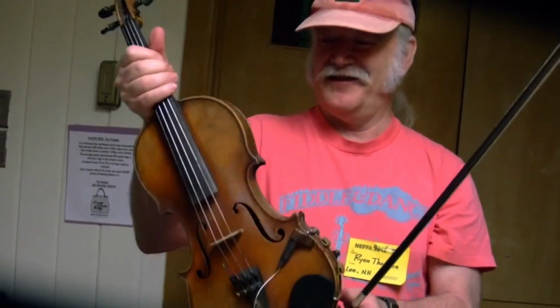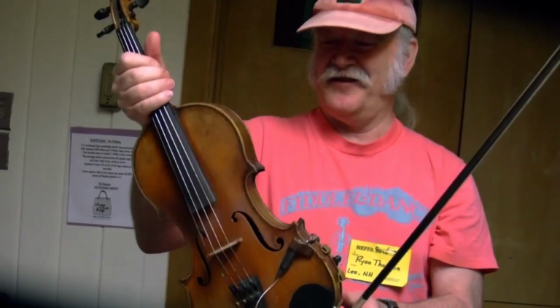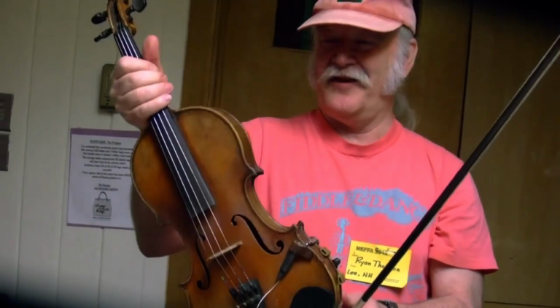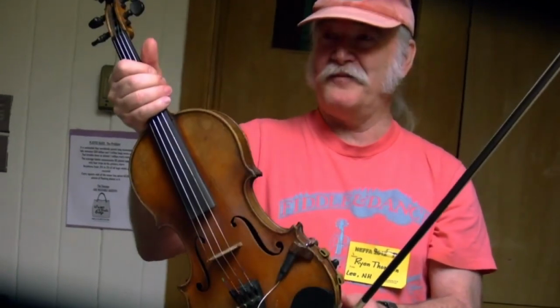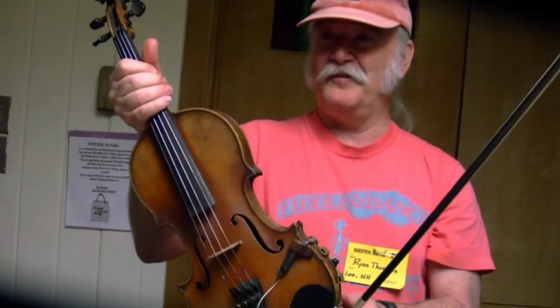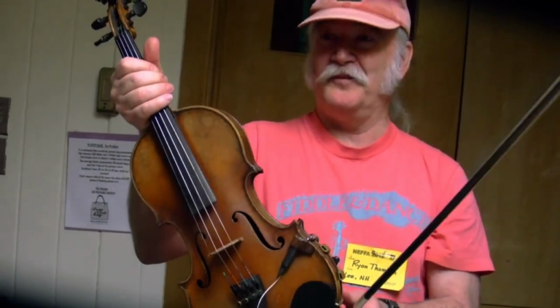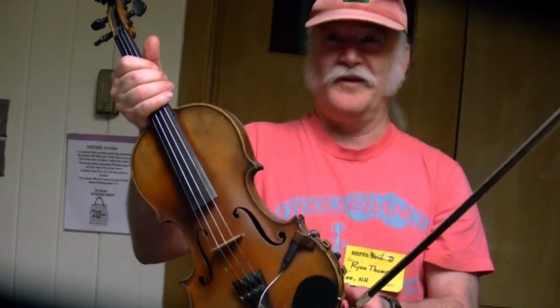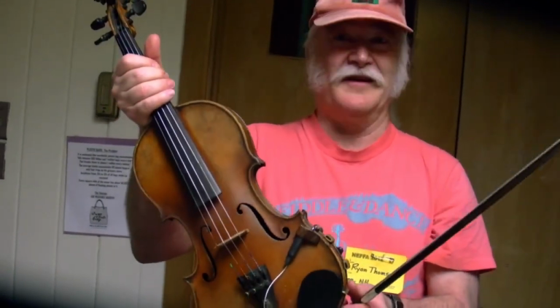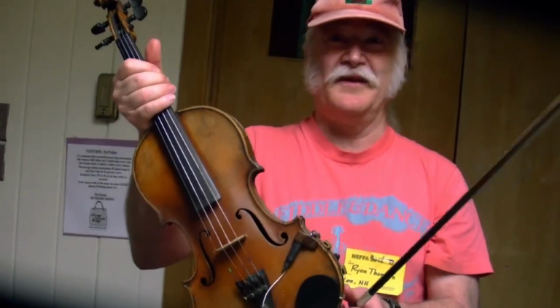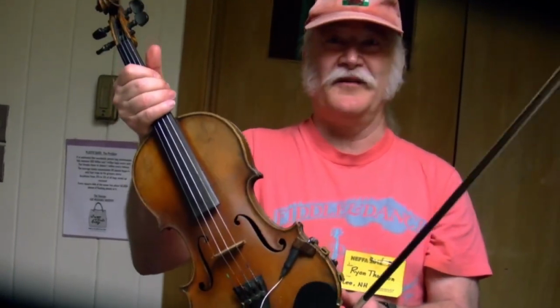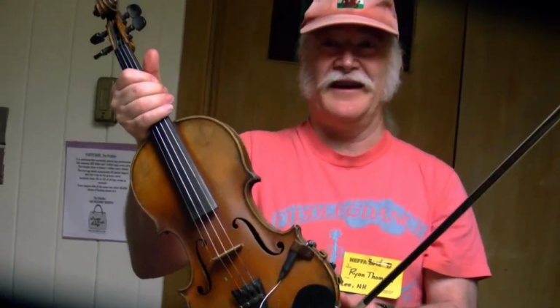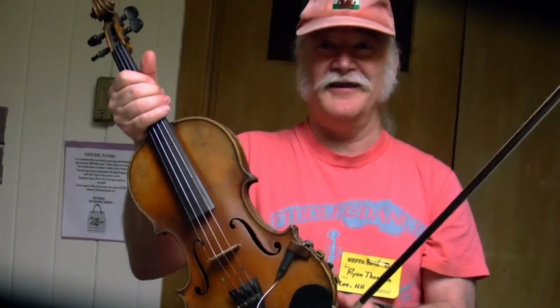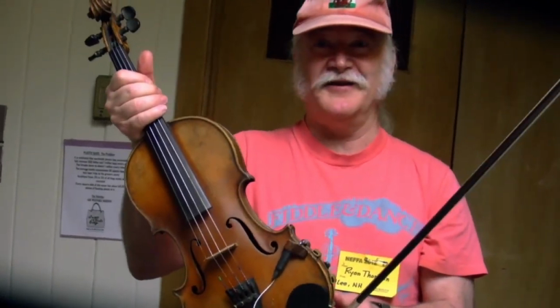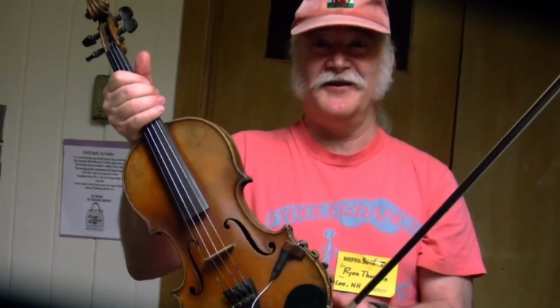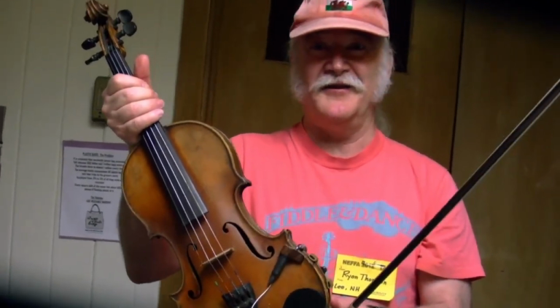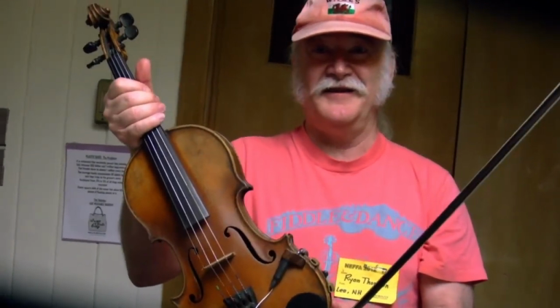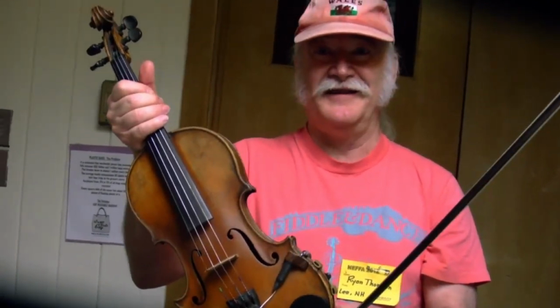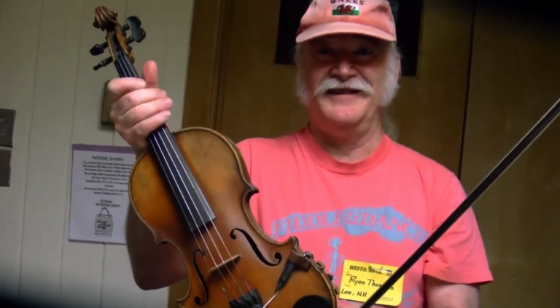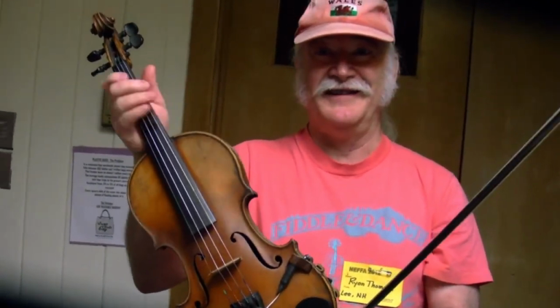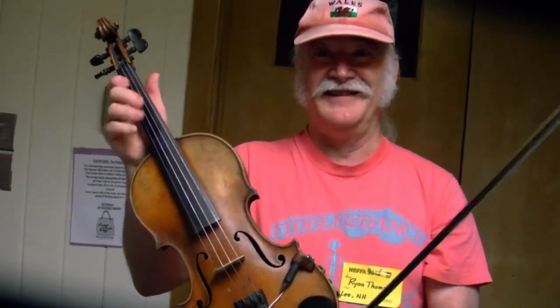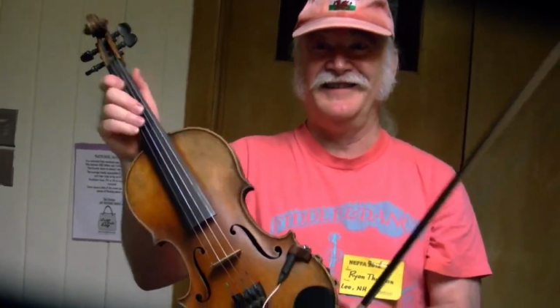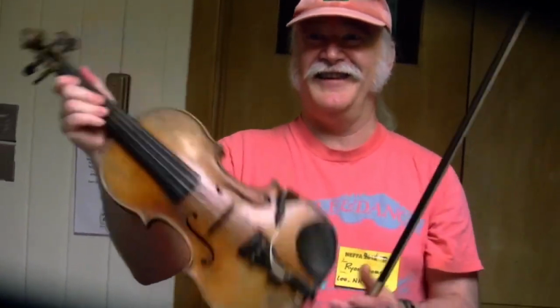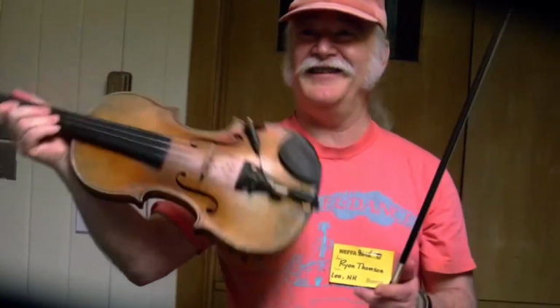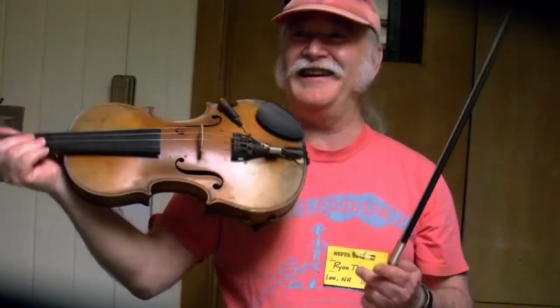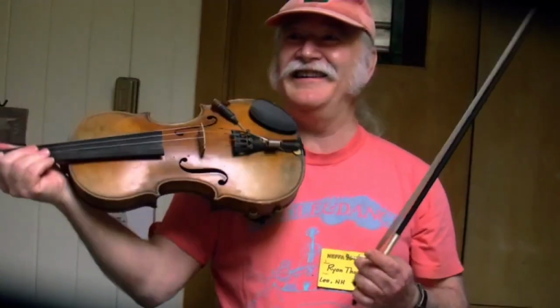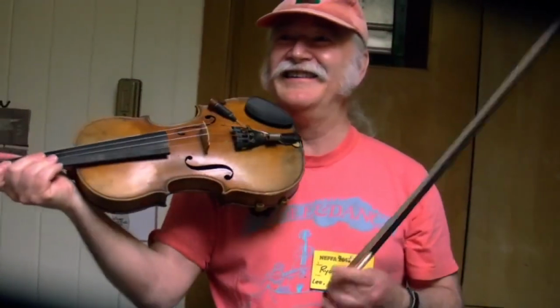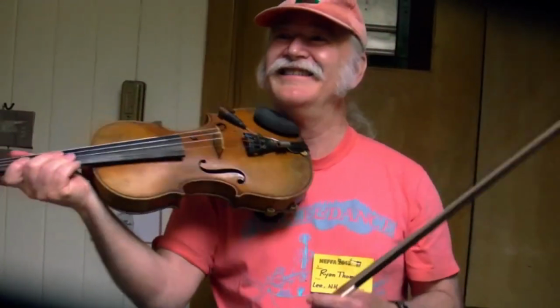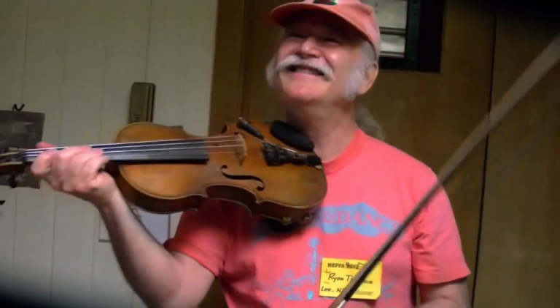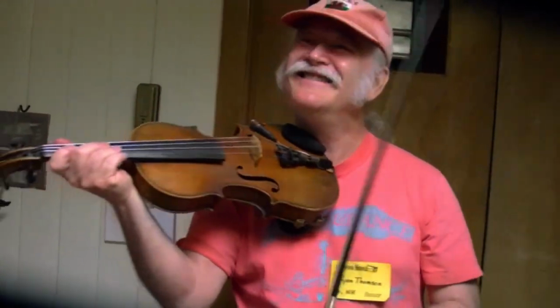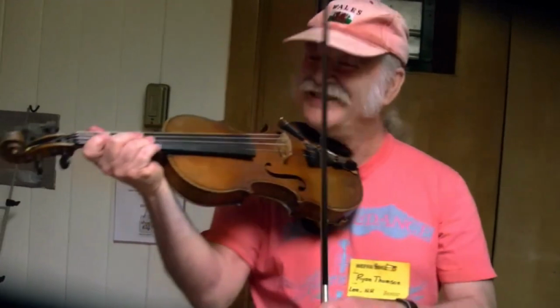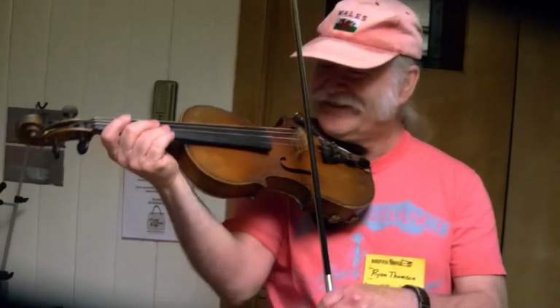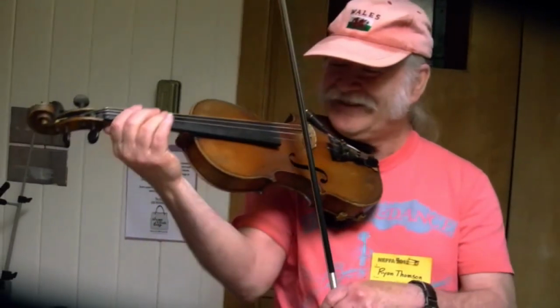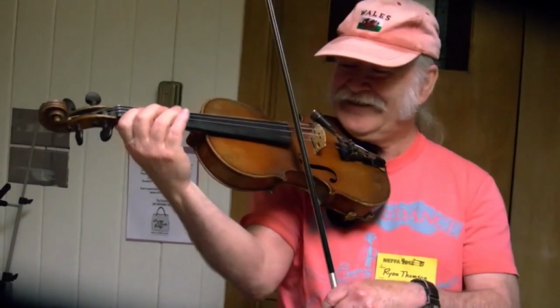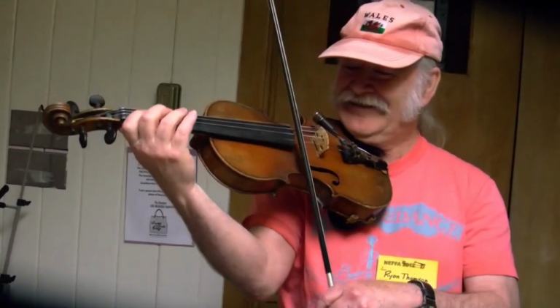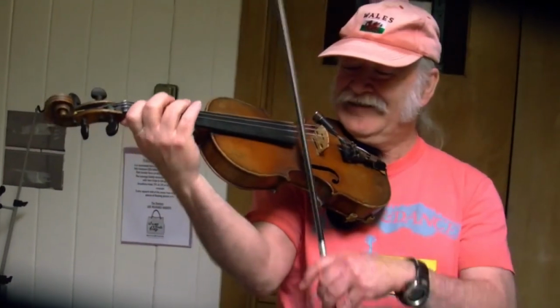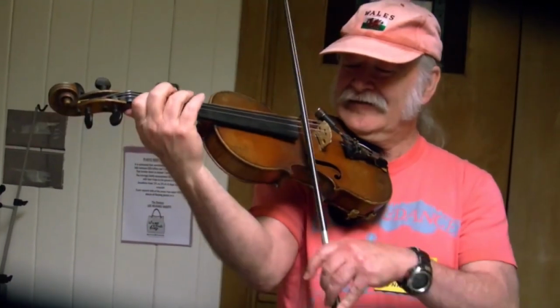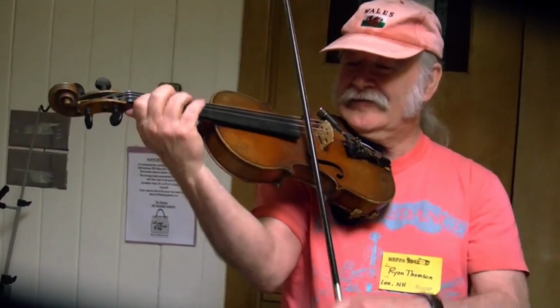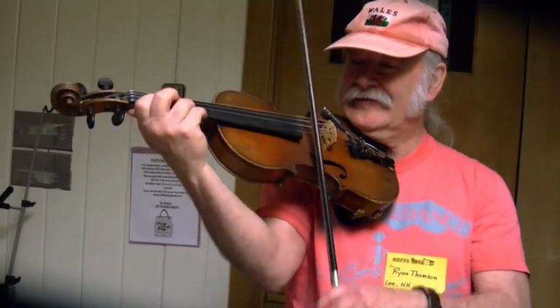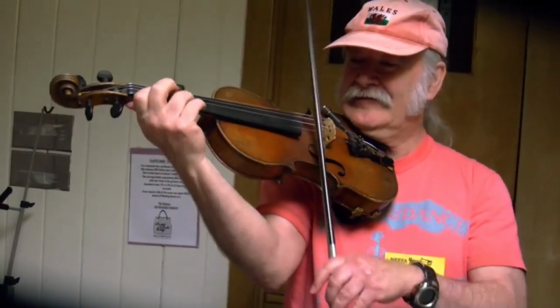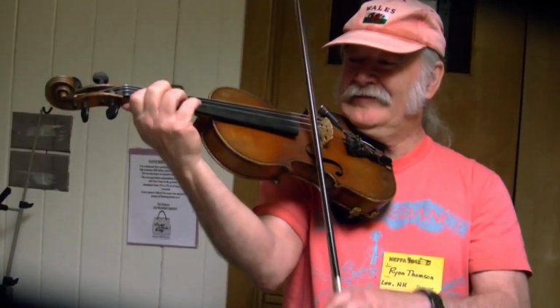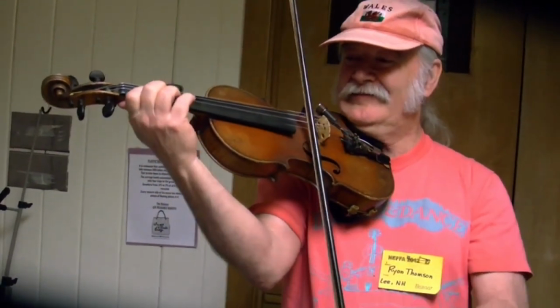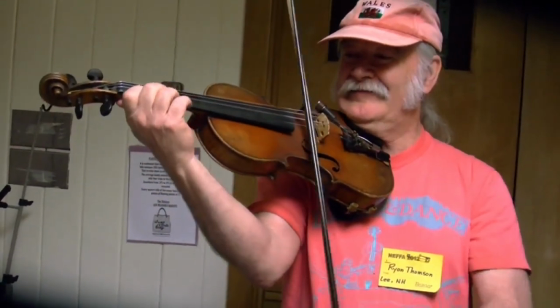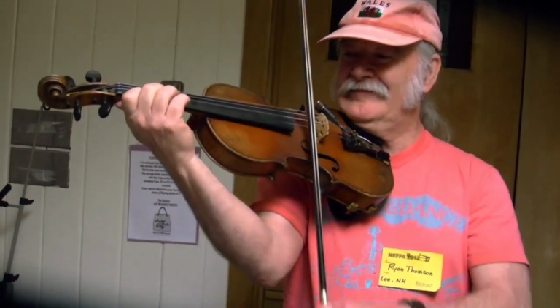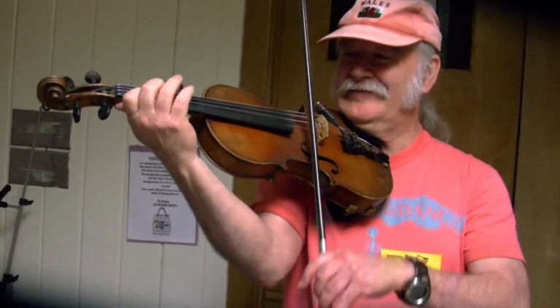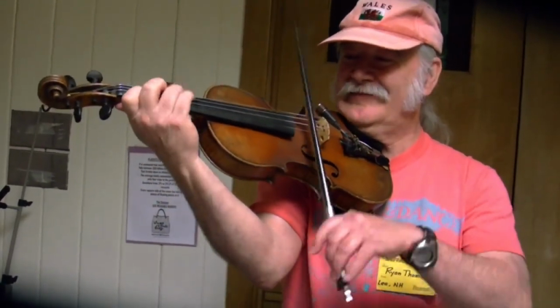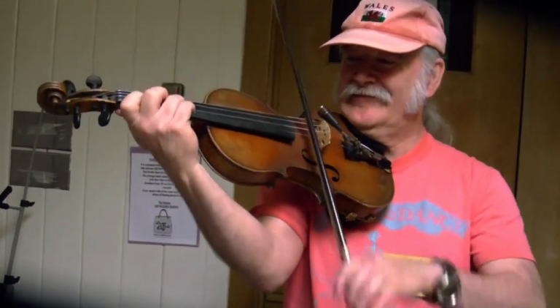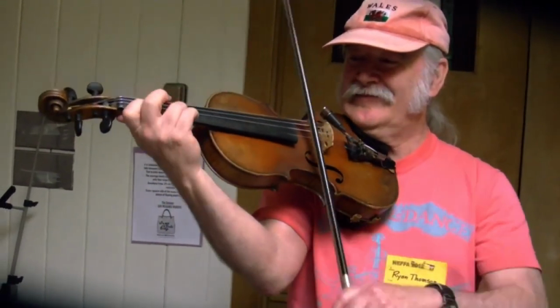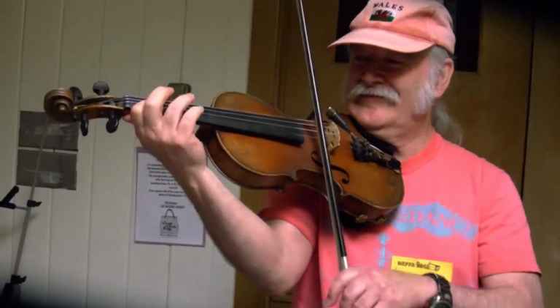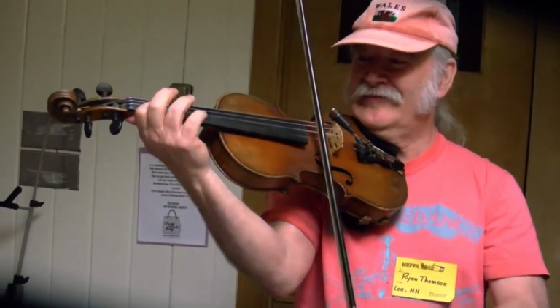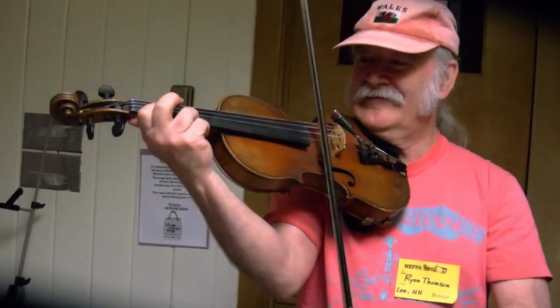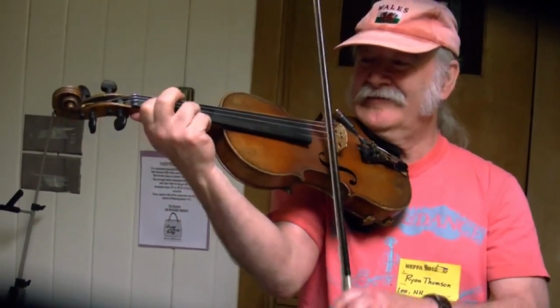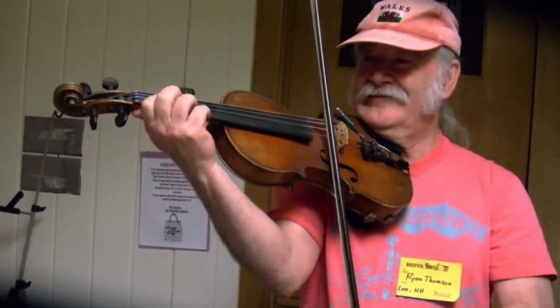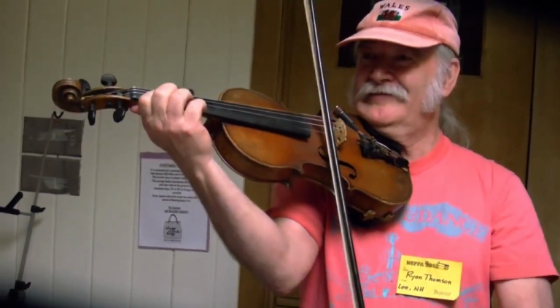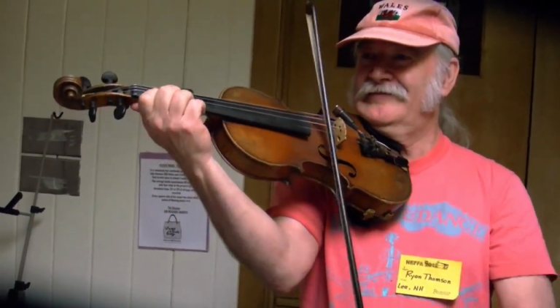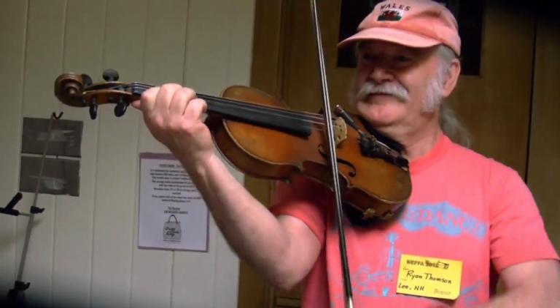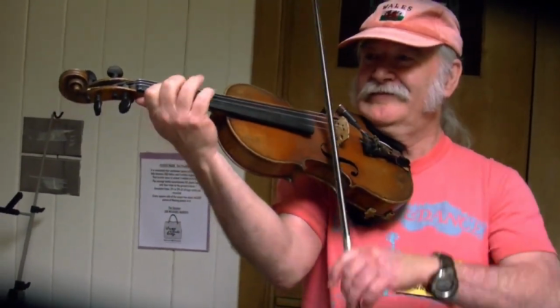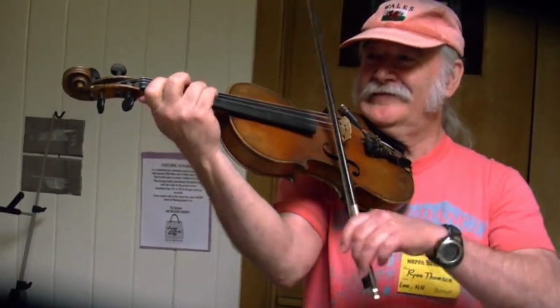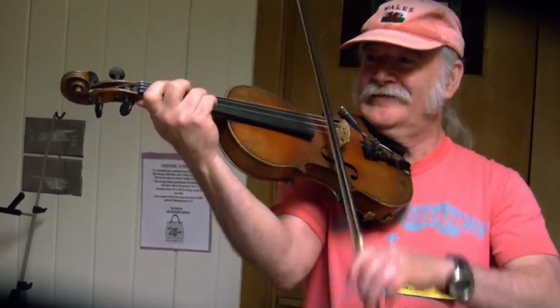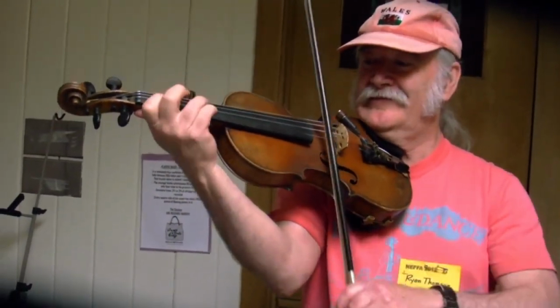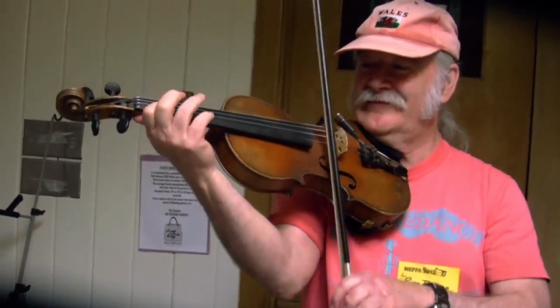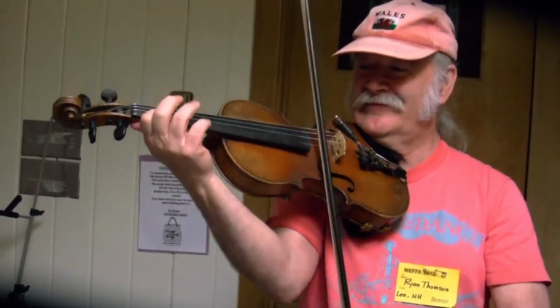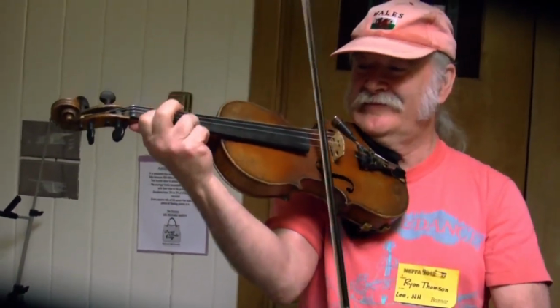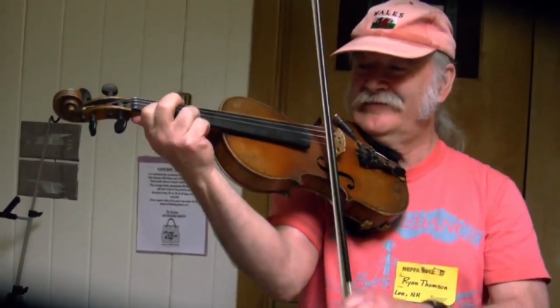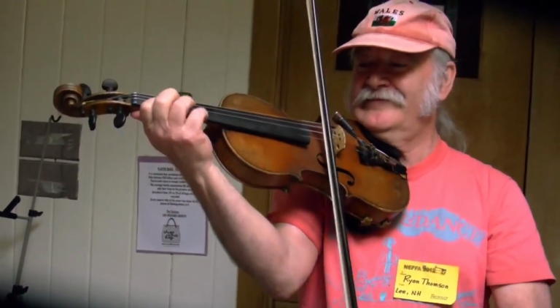So I'll play a little bit of a Cajun tune. Sure. Thank you for coming. Thank you very much.